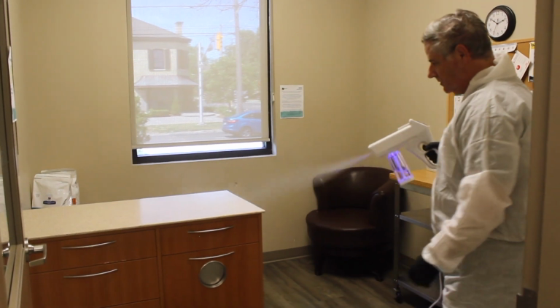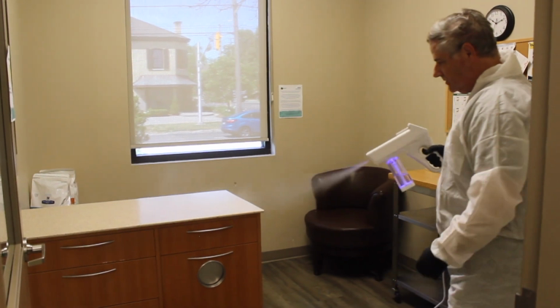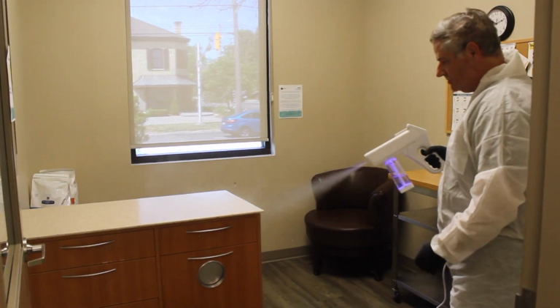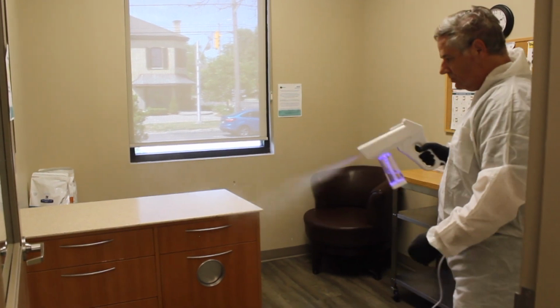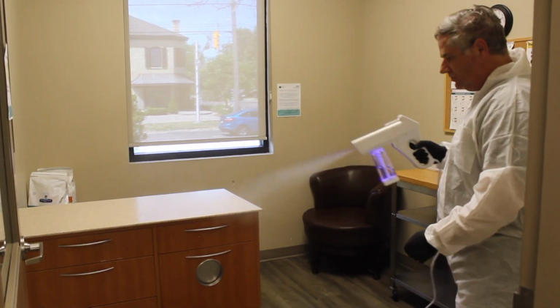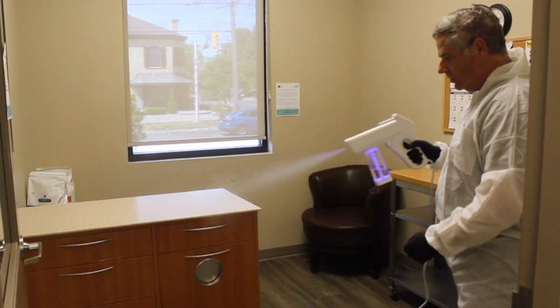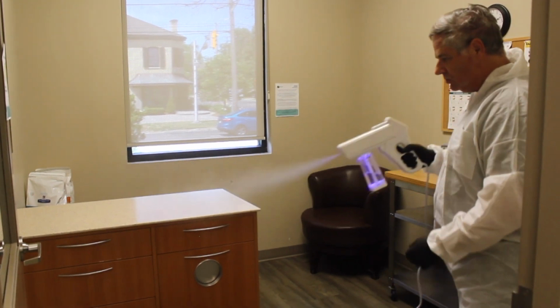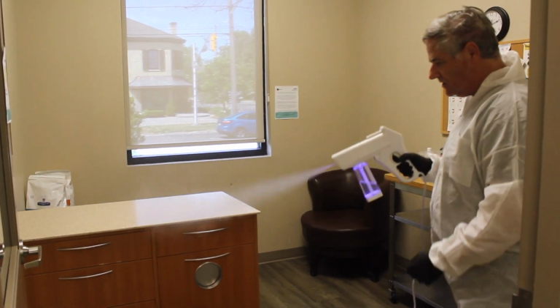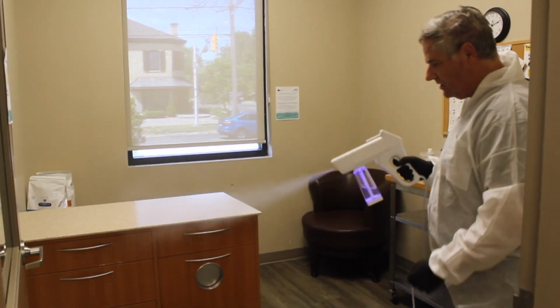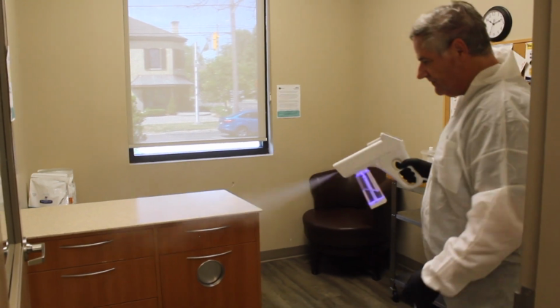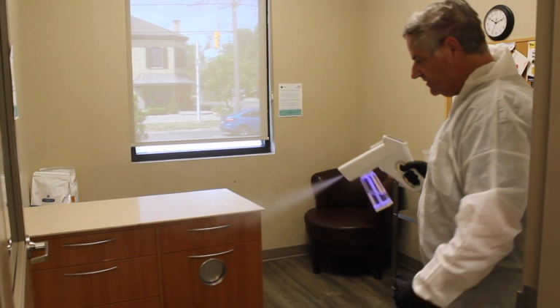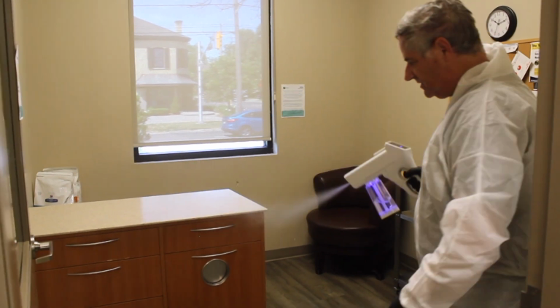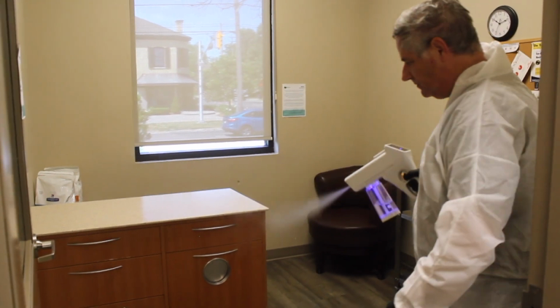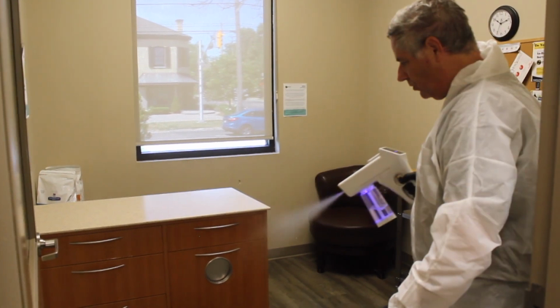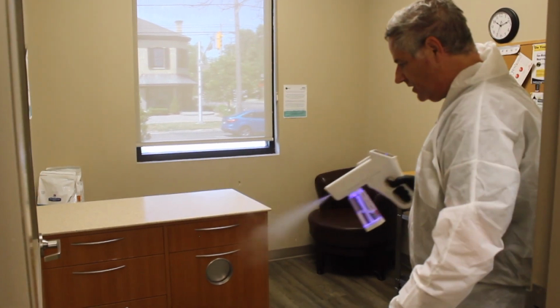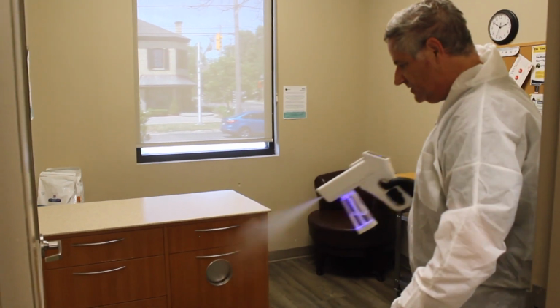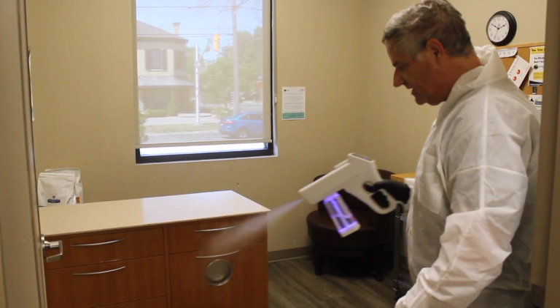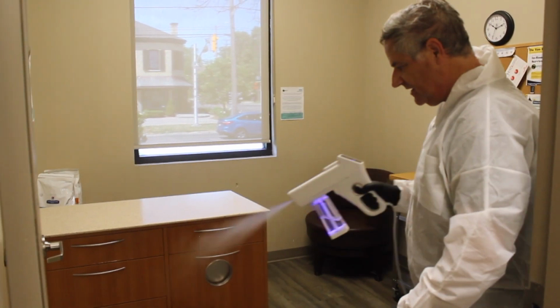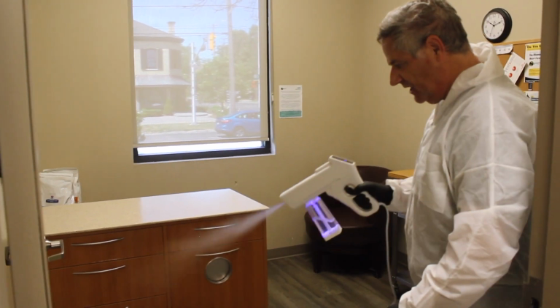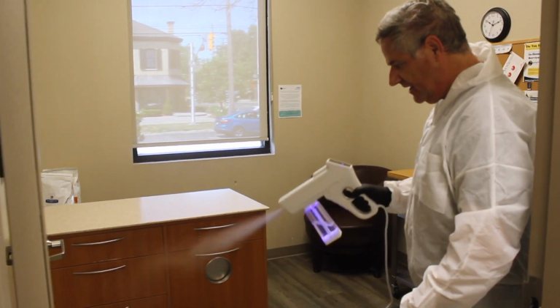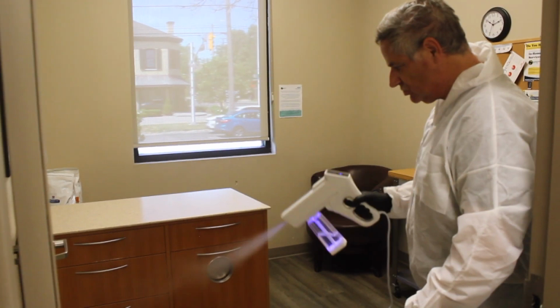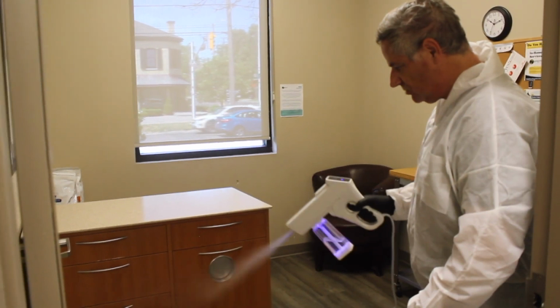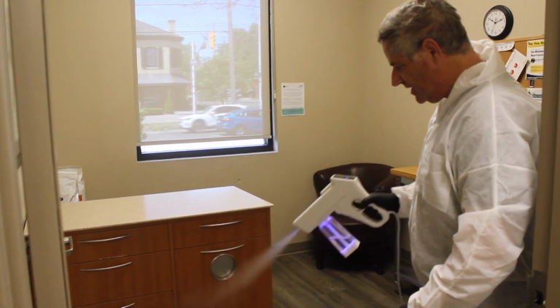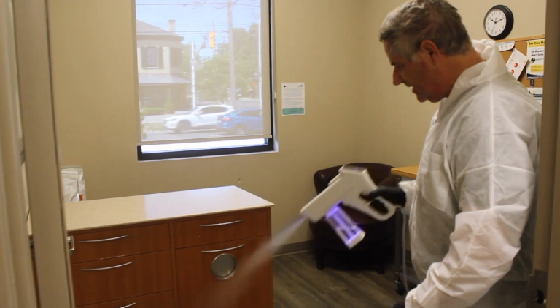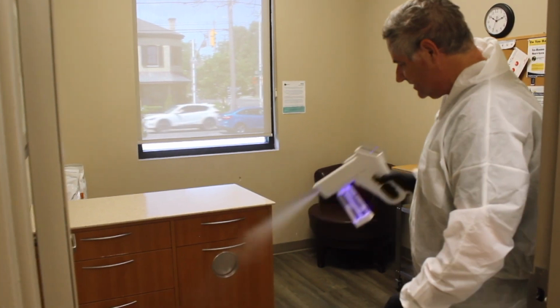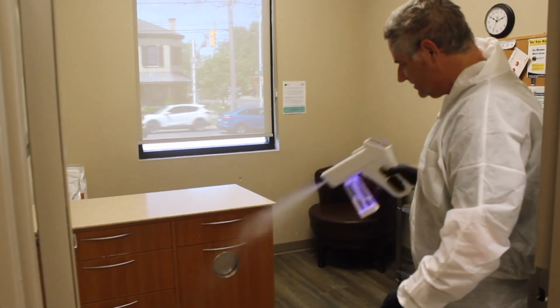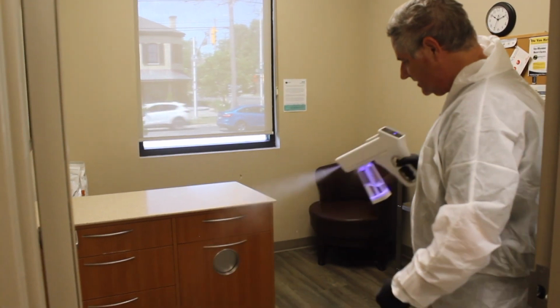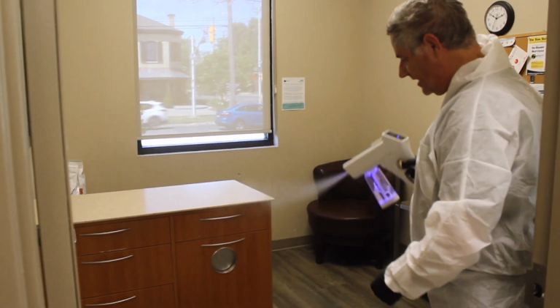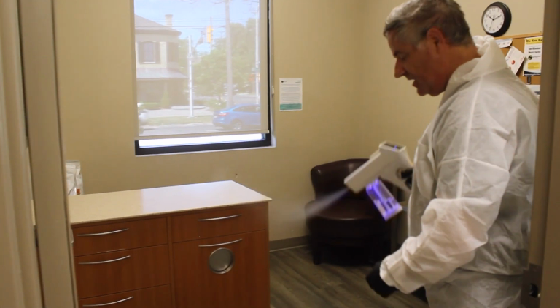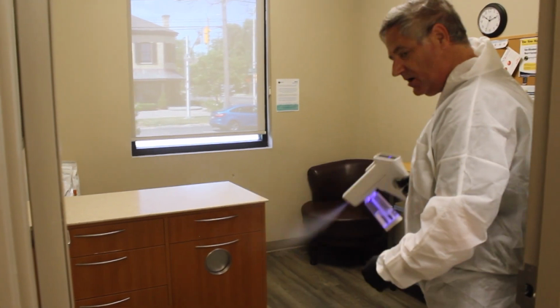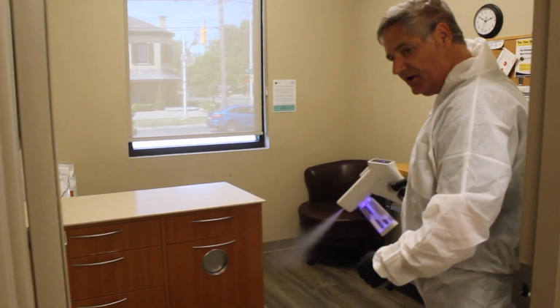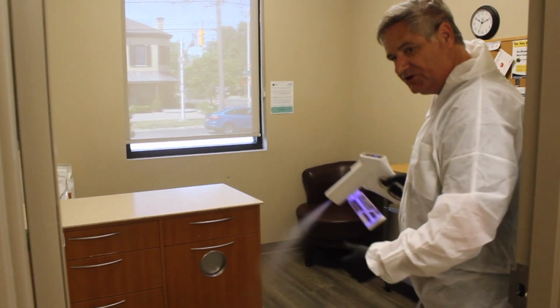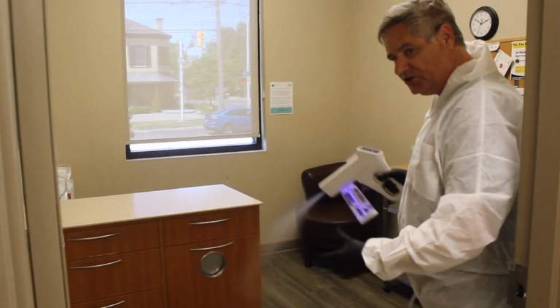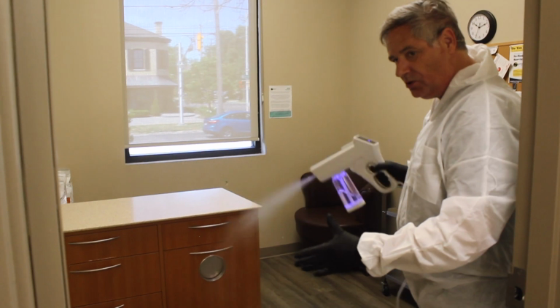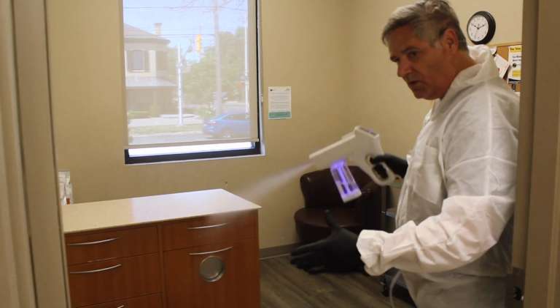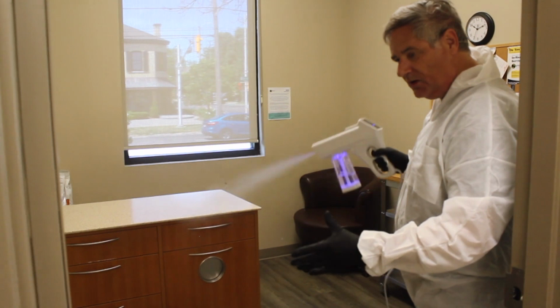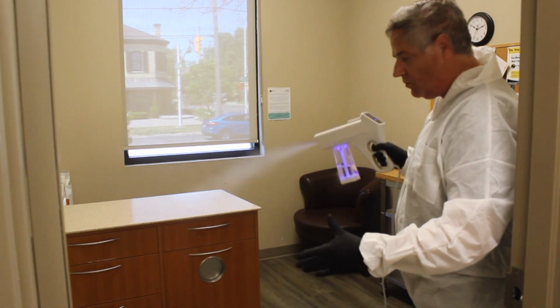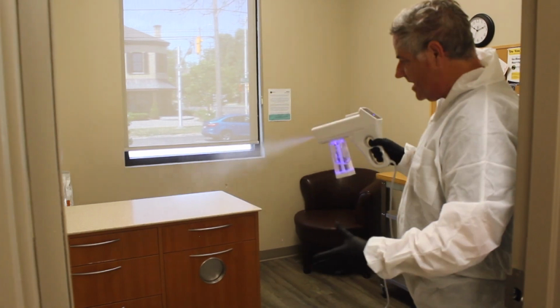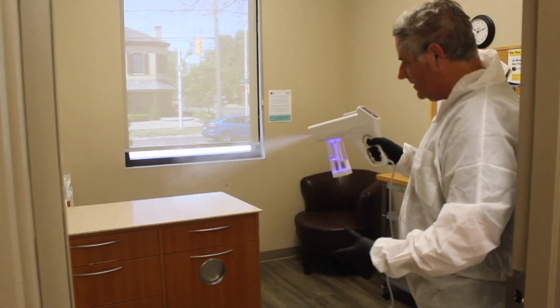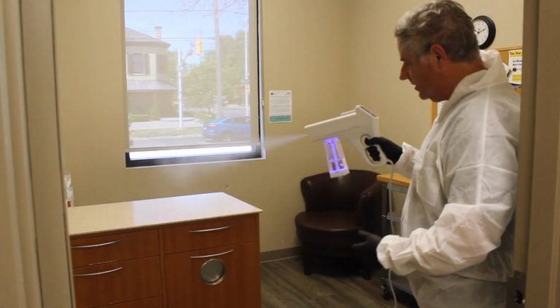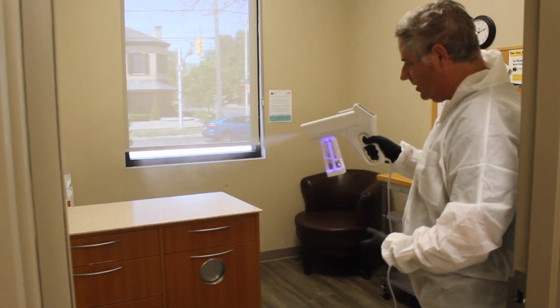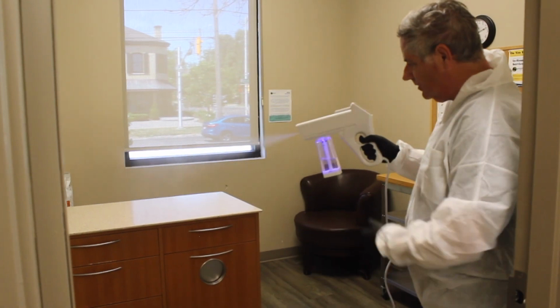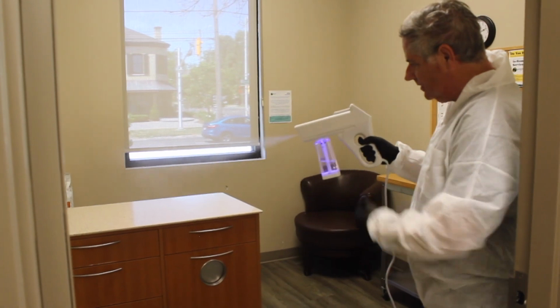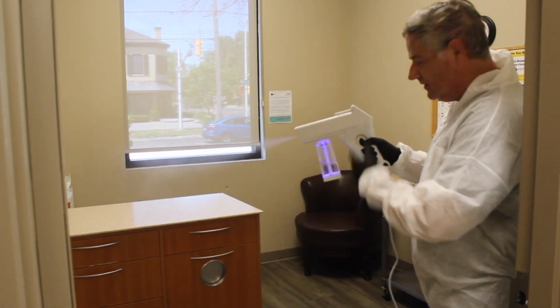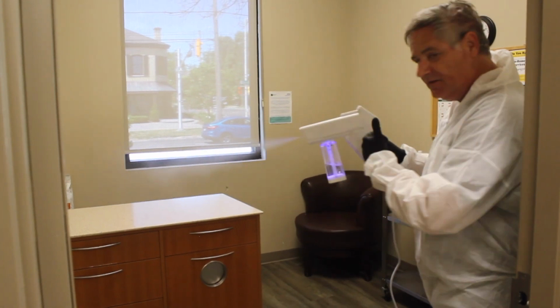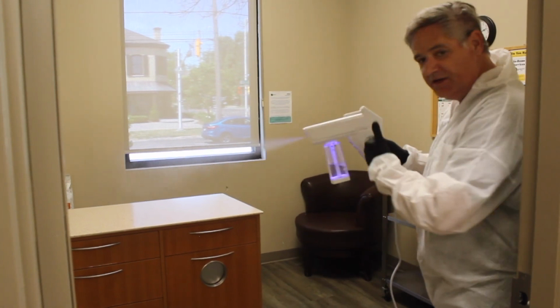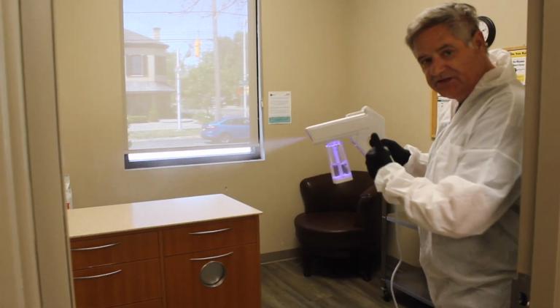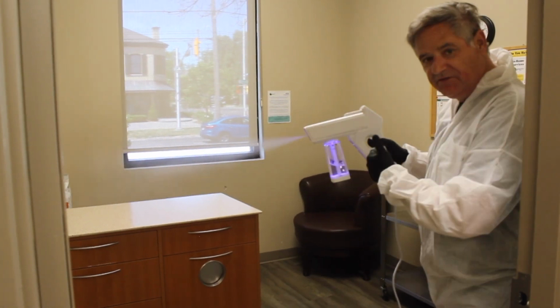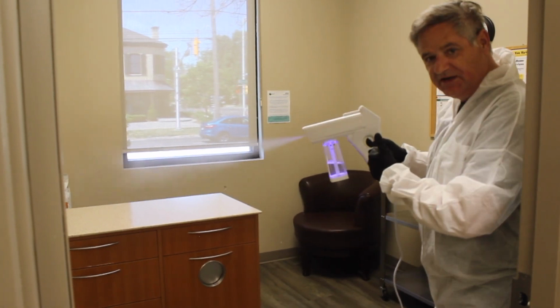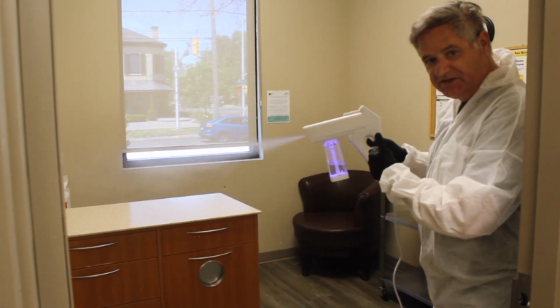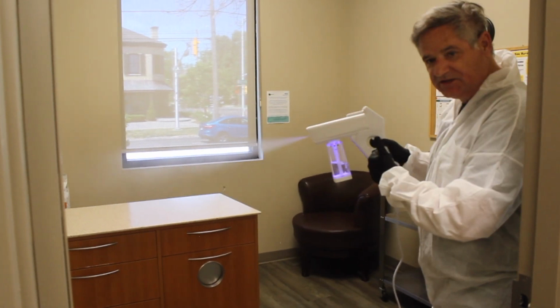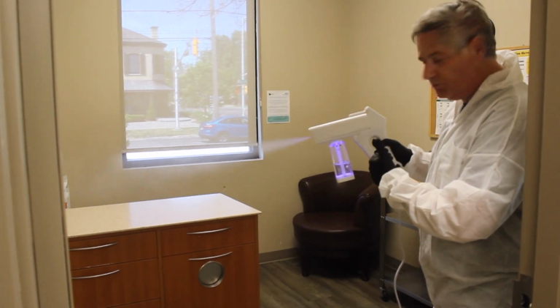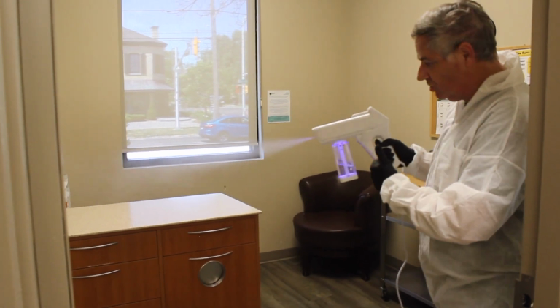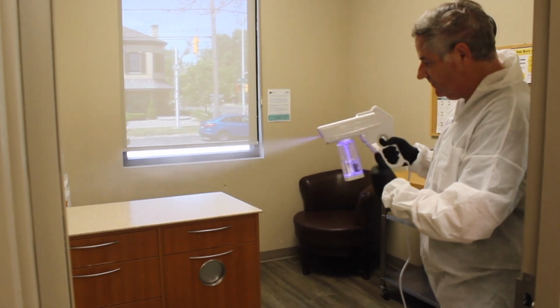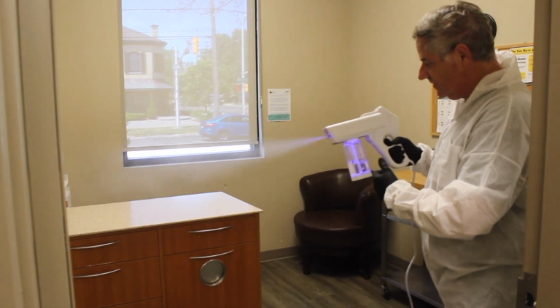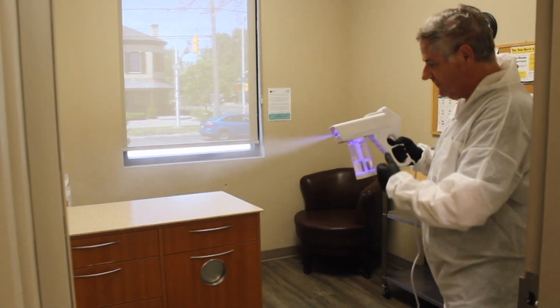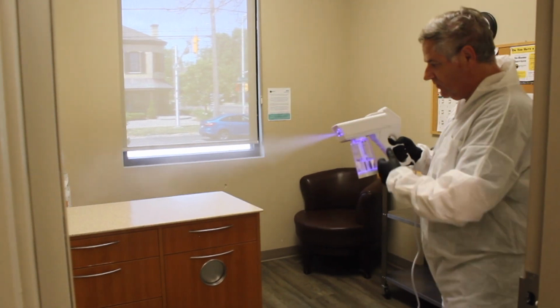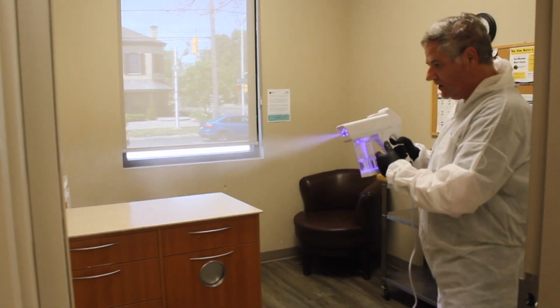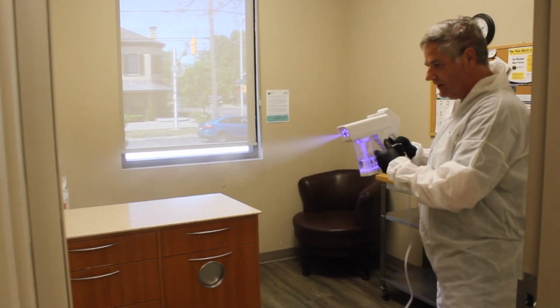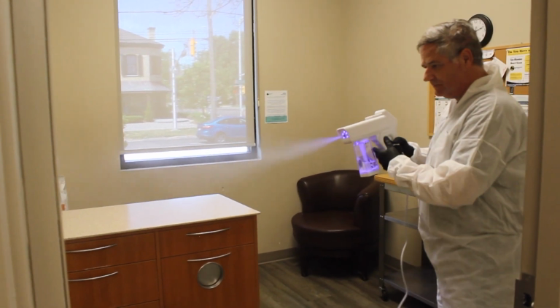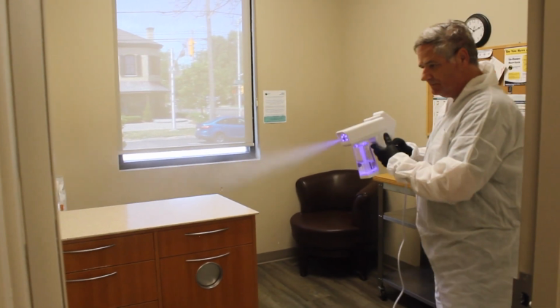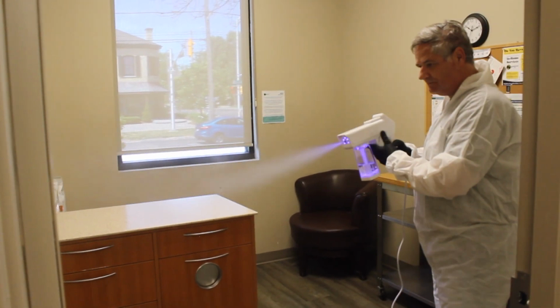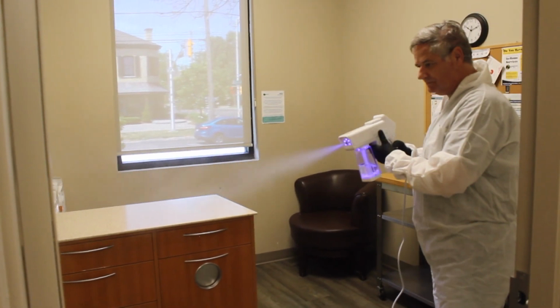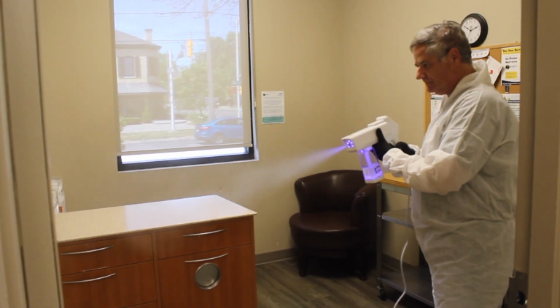So note that if it's important to hit electronics or any areas you don't want wet at all, this device is perfect for it.